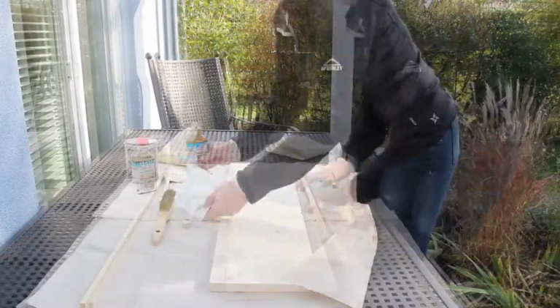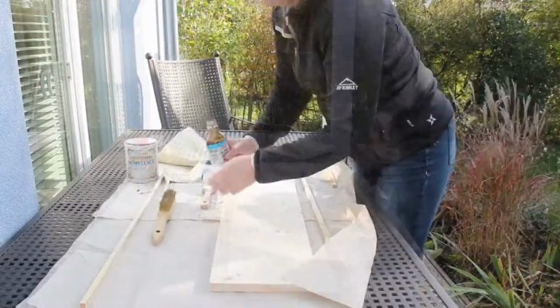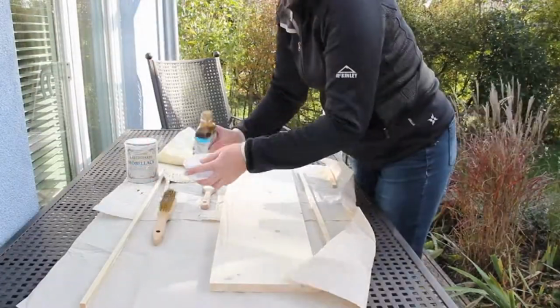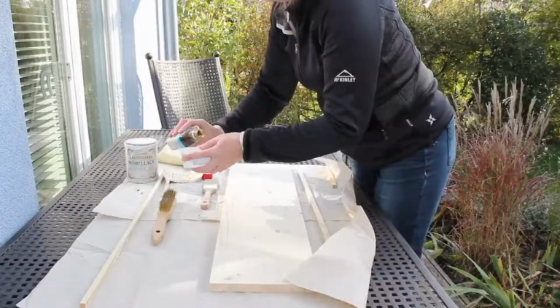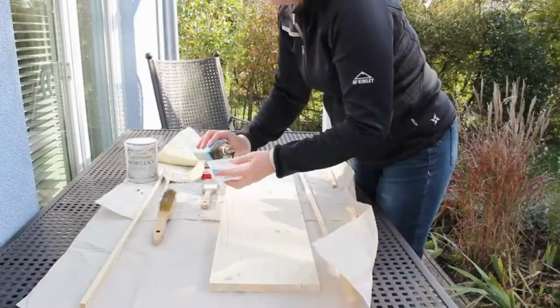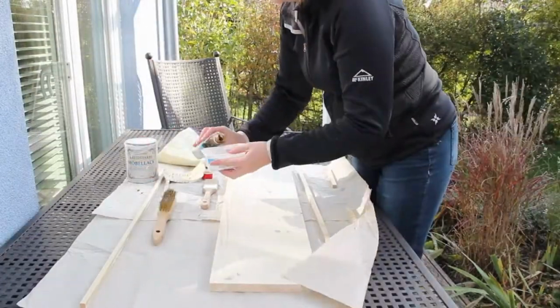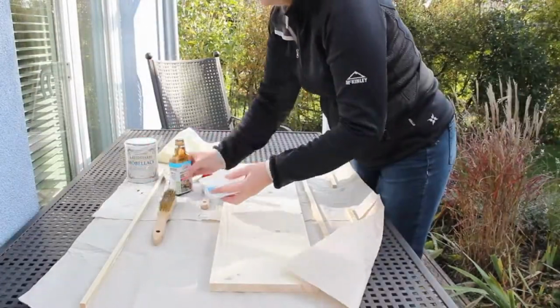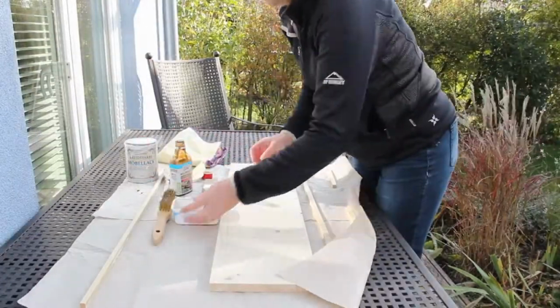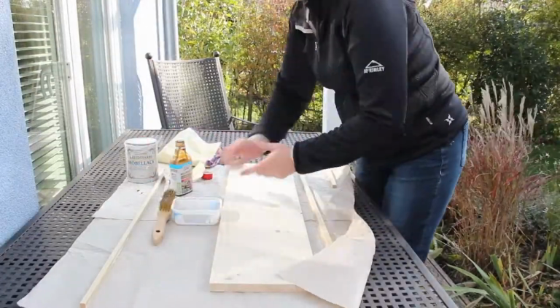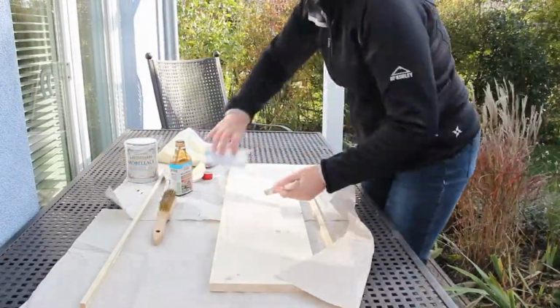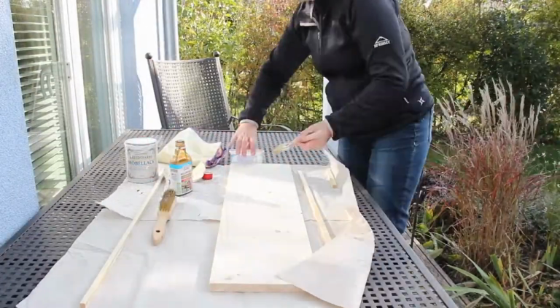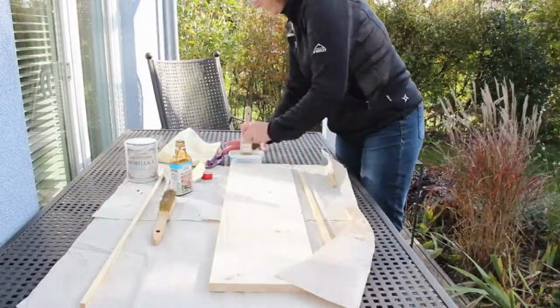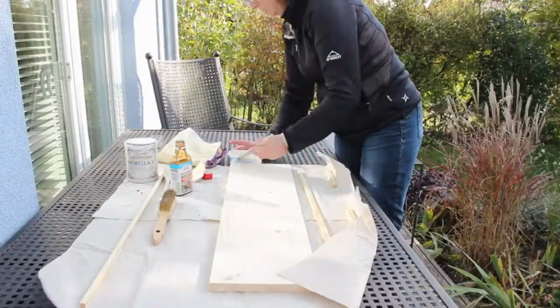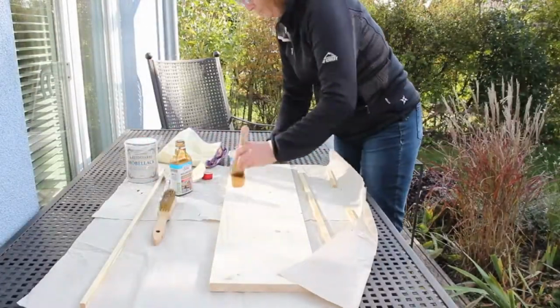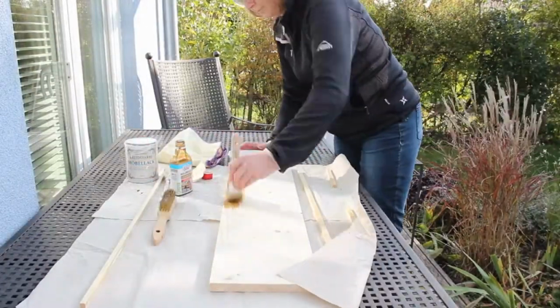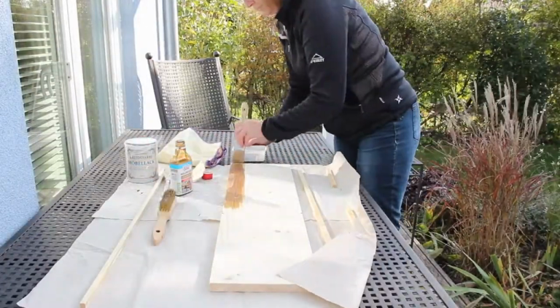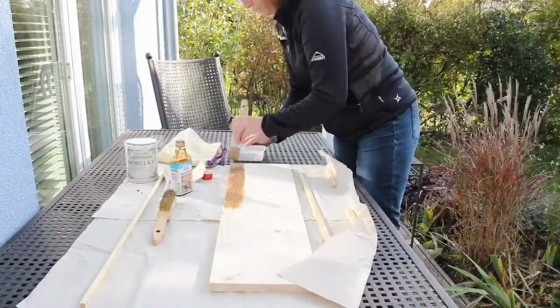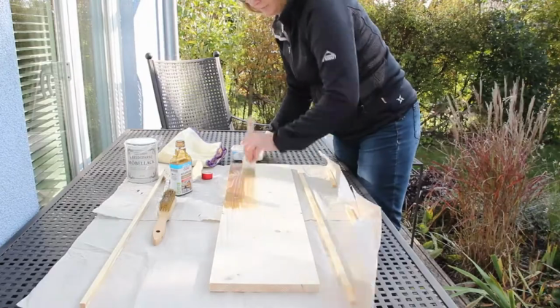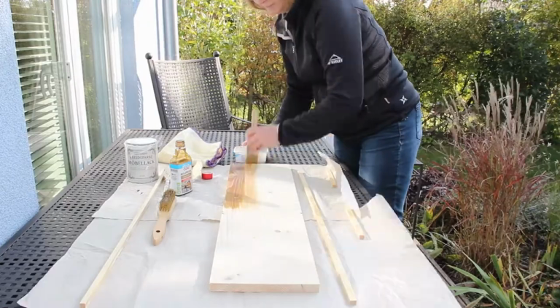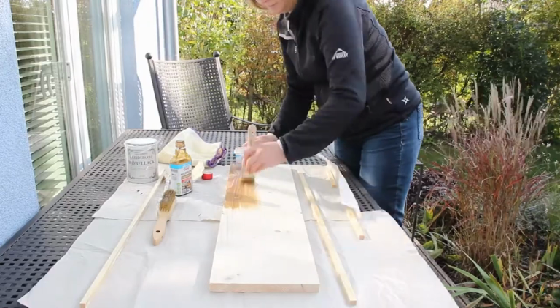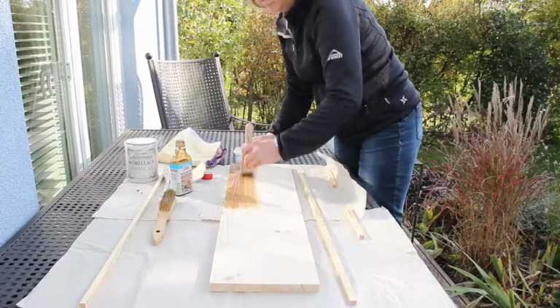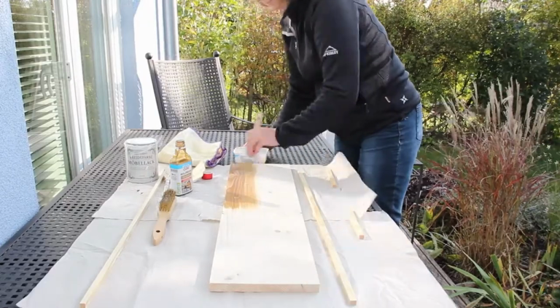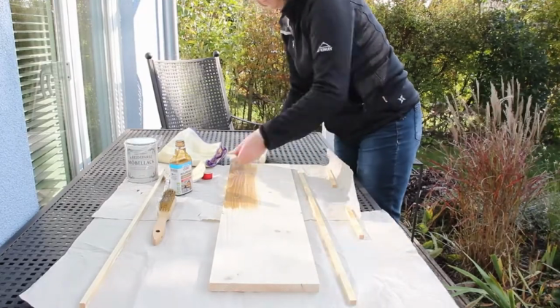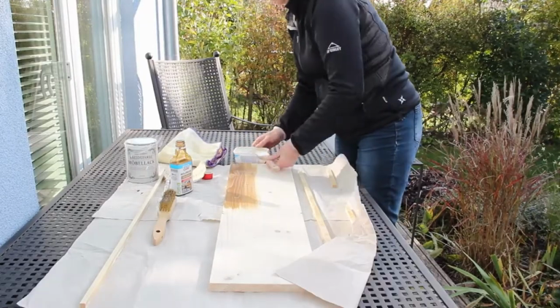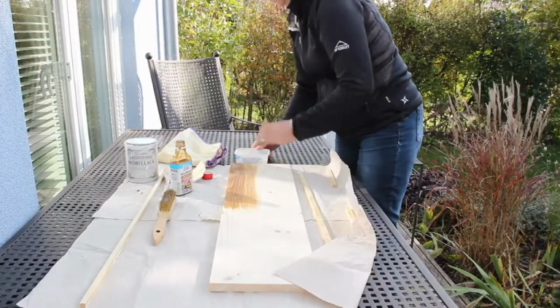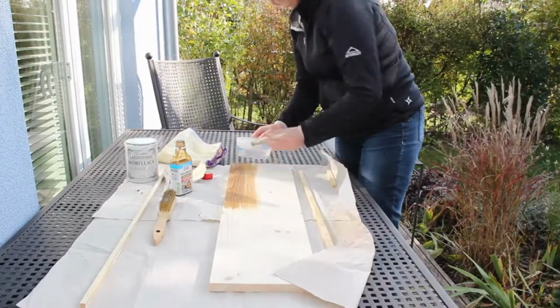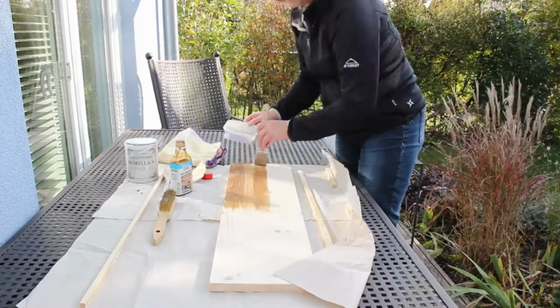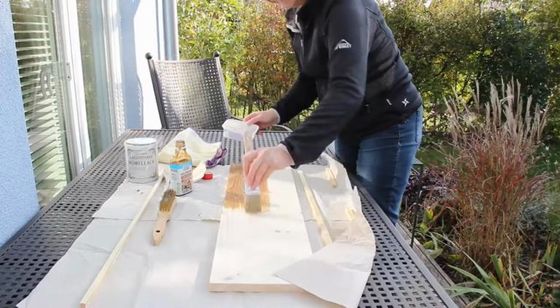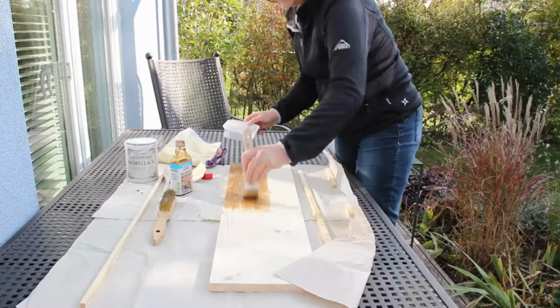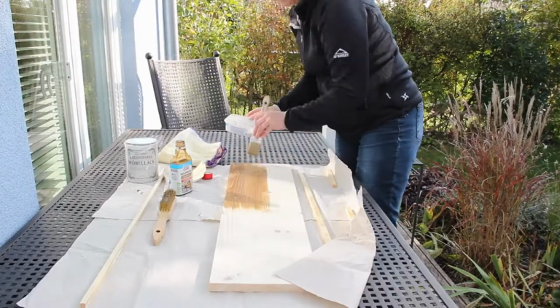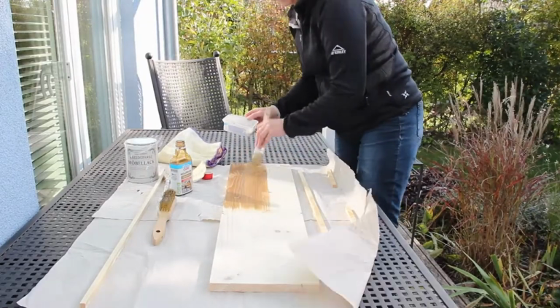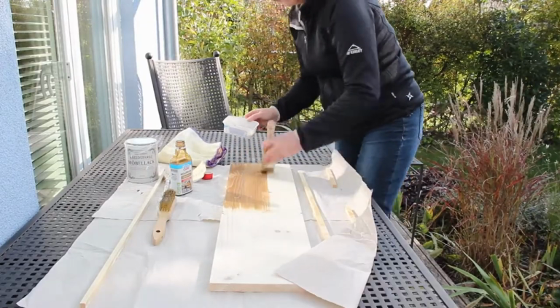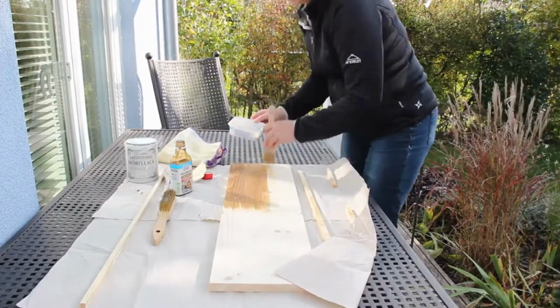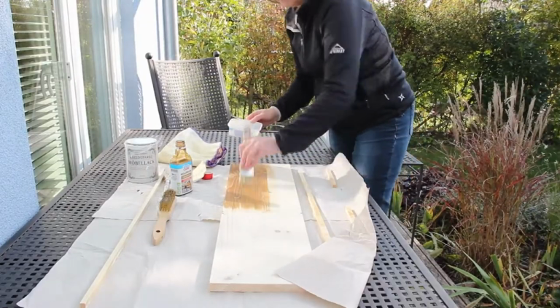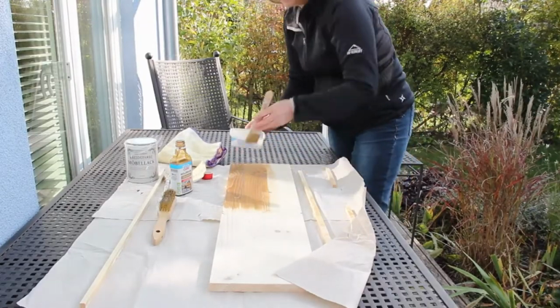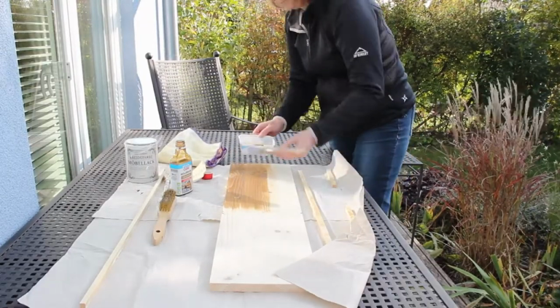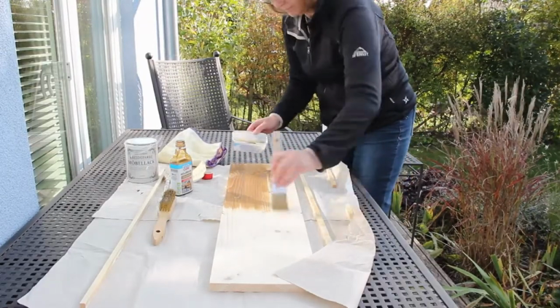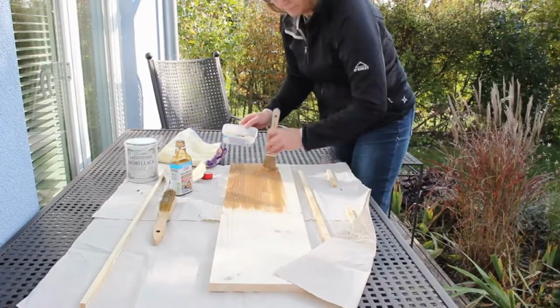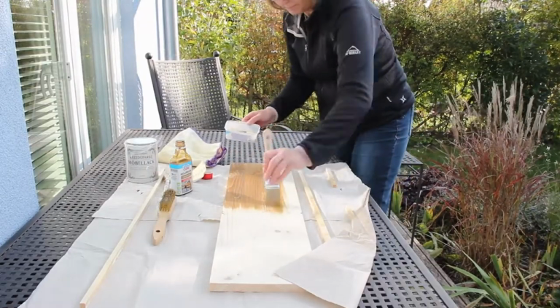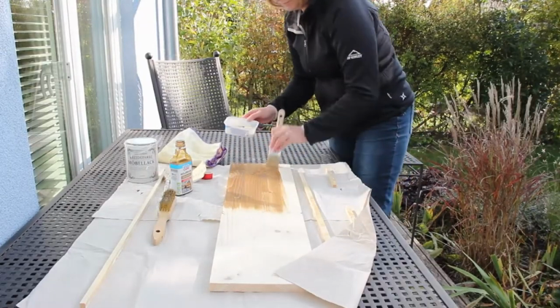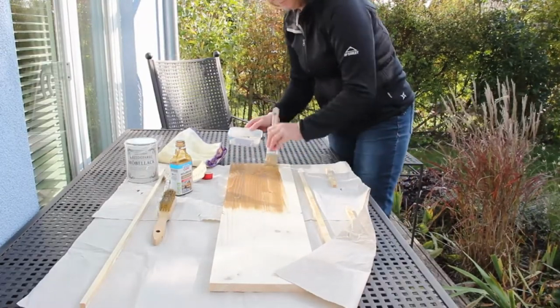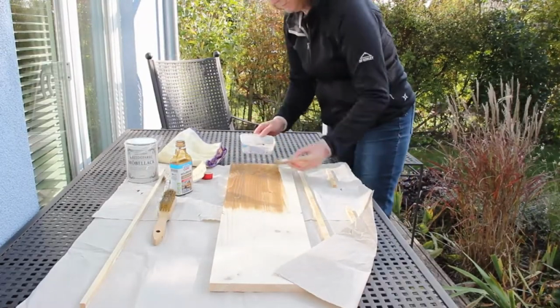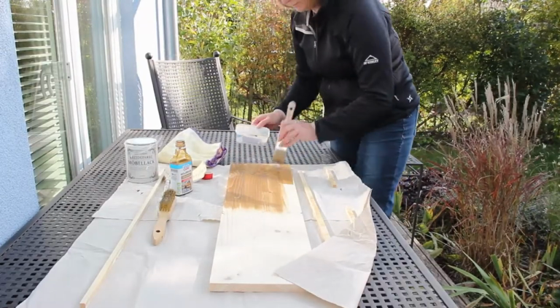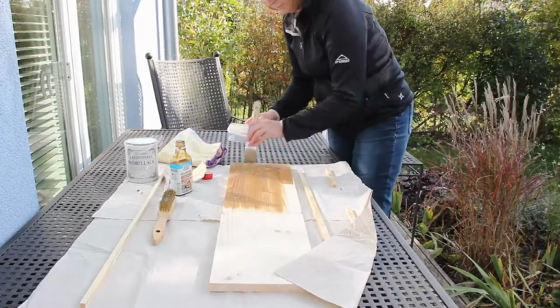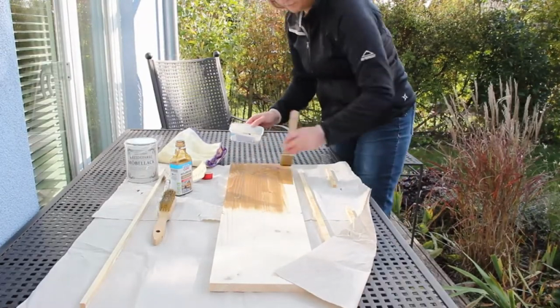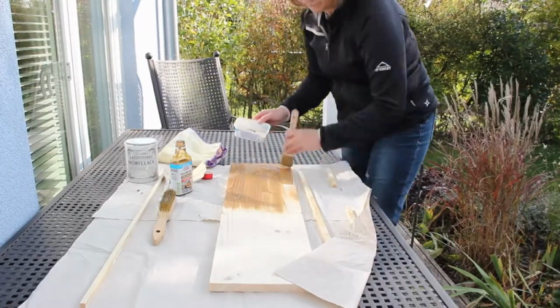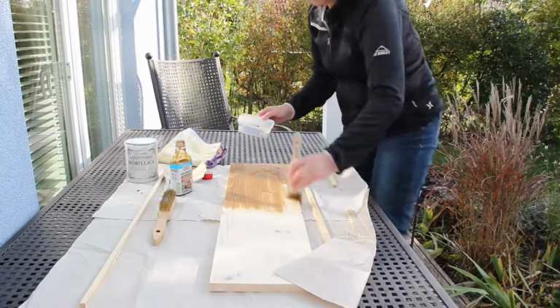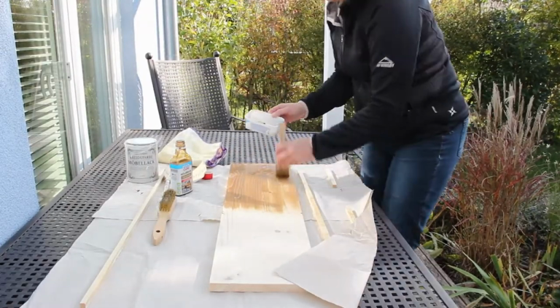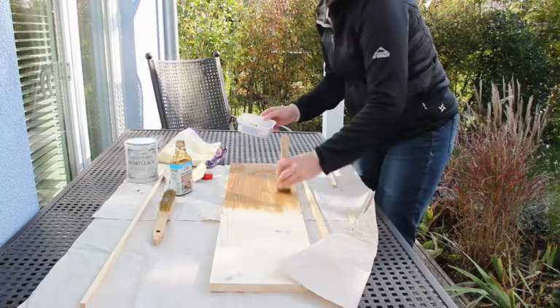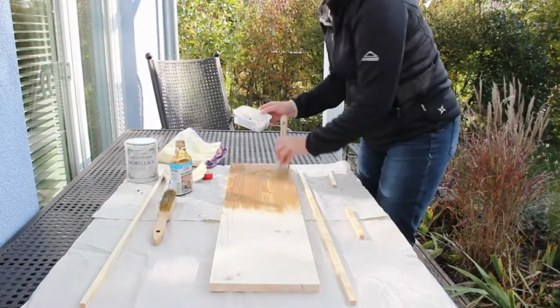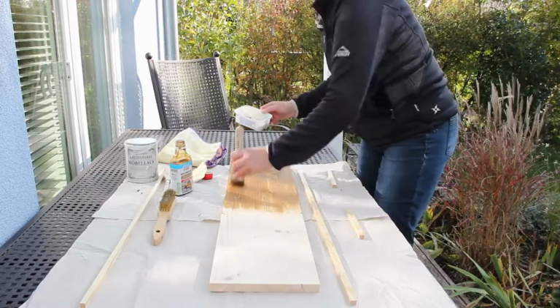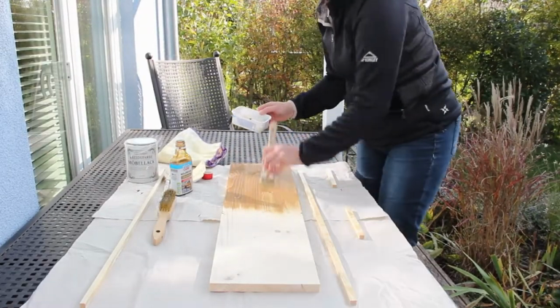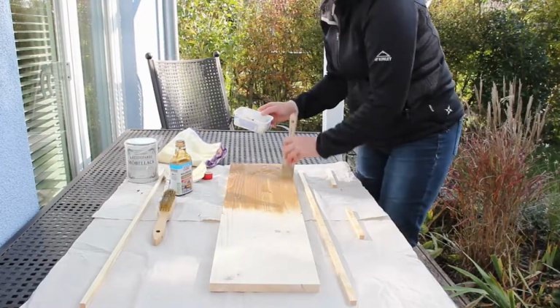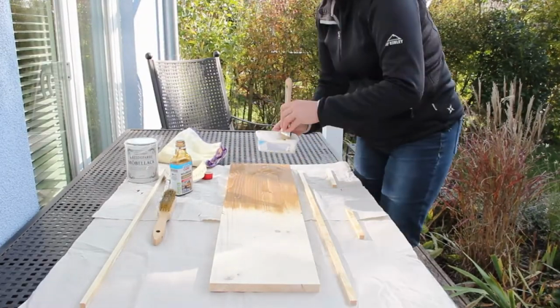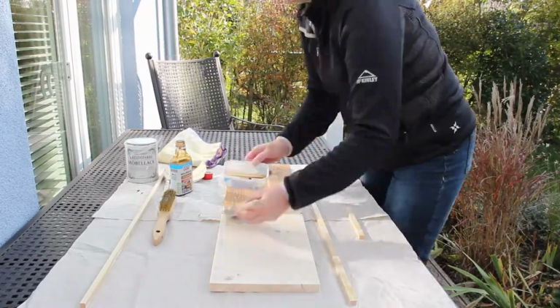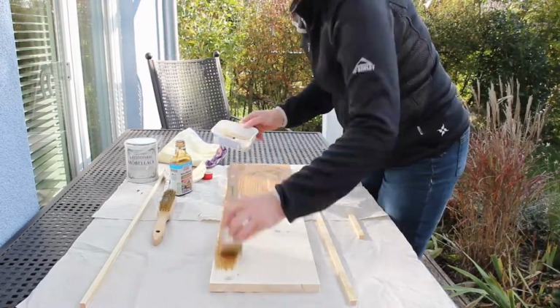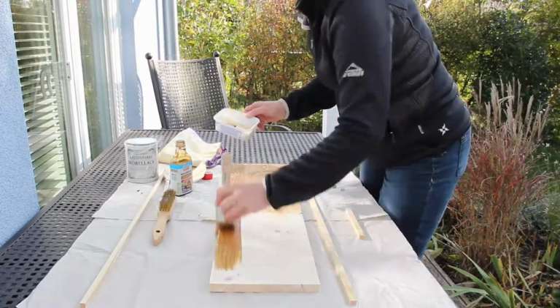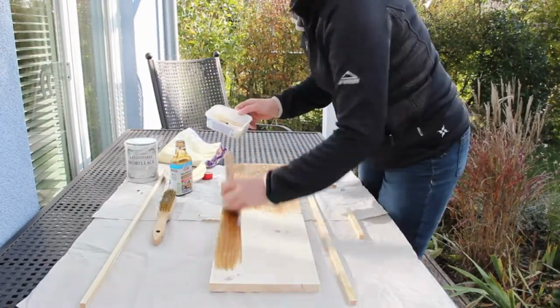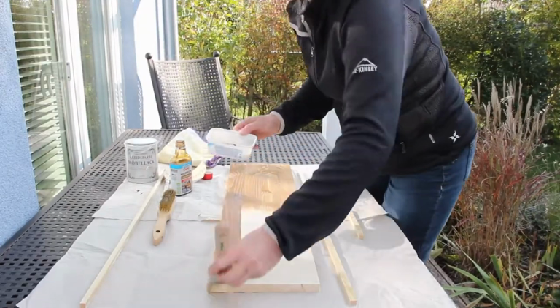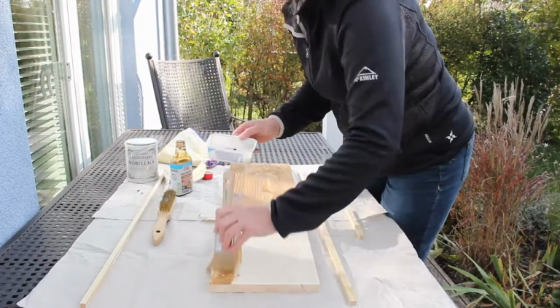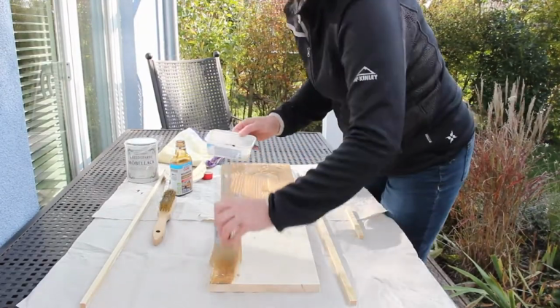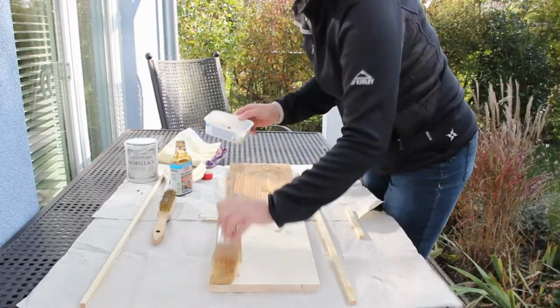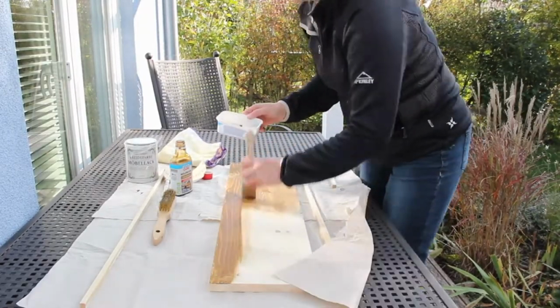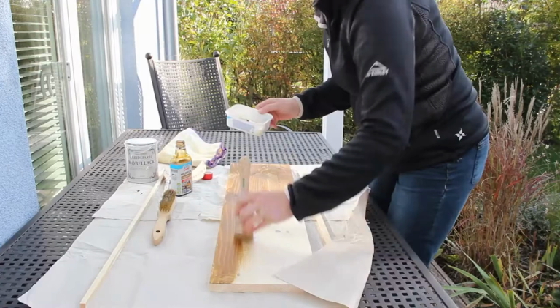And now I'm giving the wood a coat of wood stain in the colour walnut, and then once that's dry I'll turn it over and do the other side.